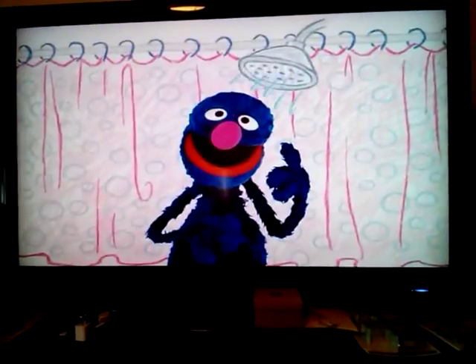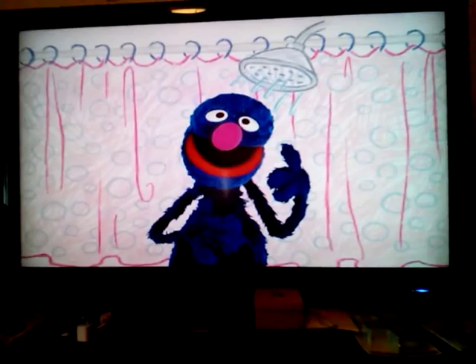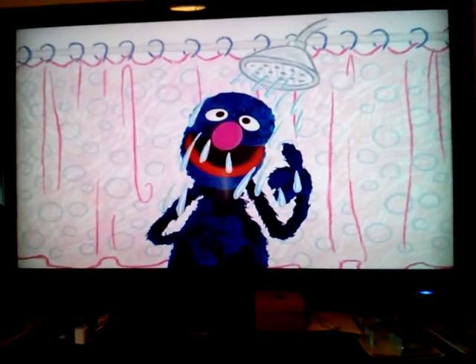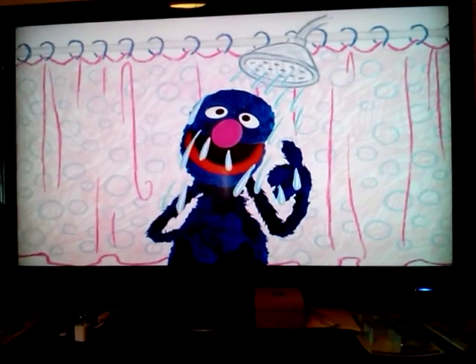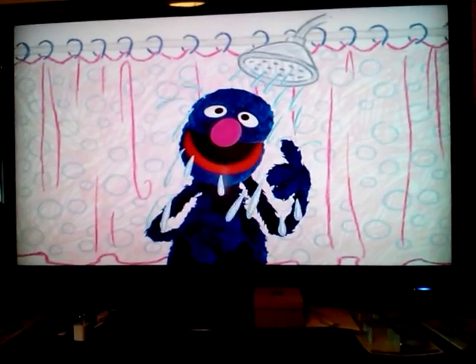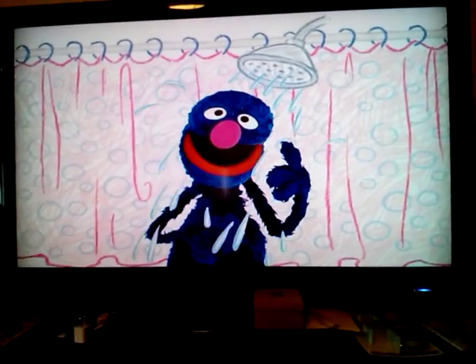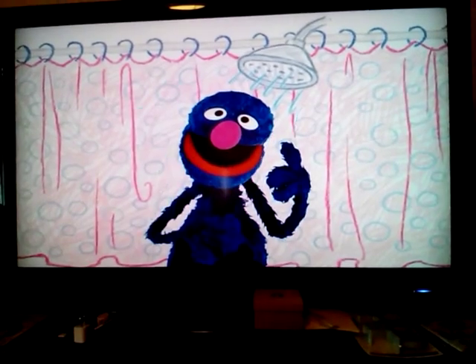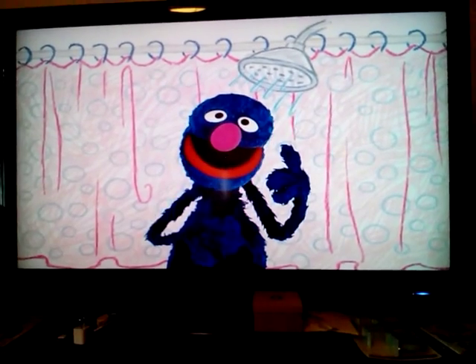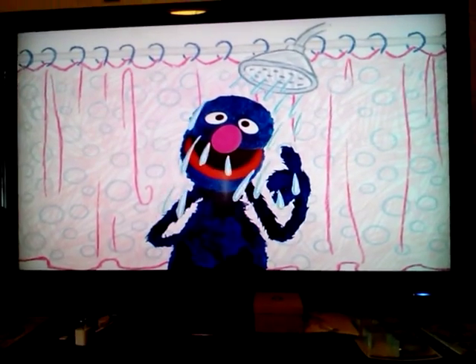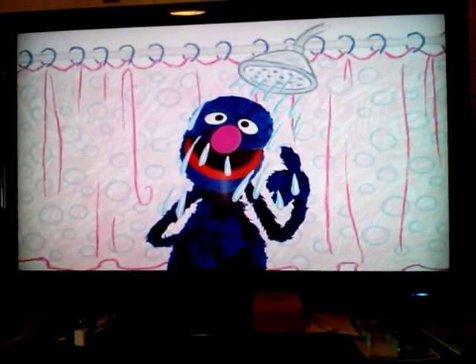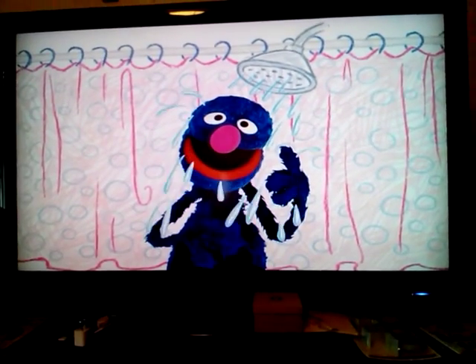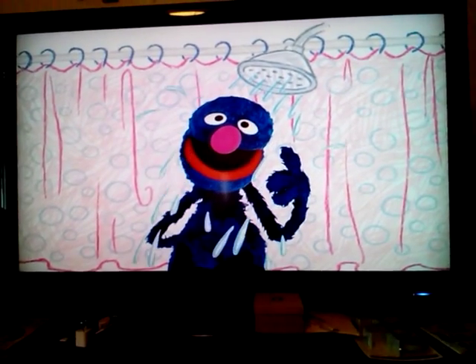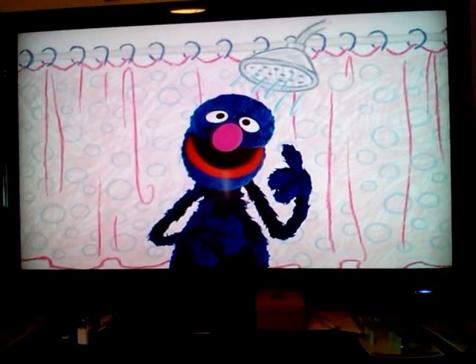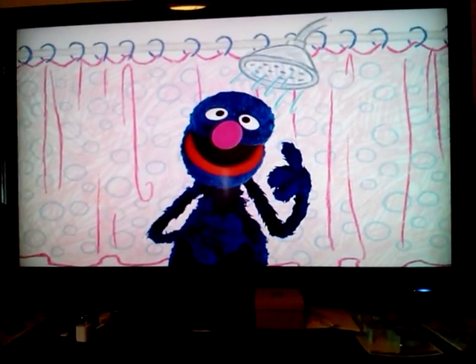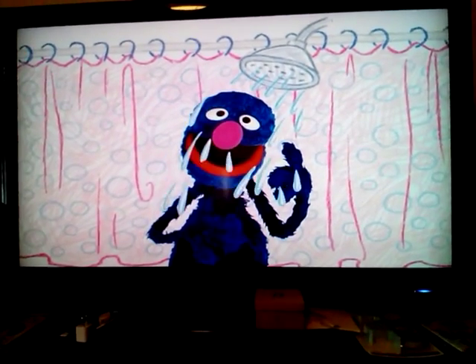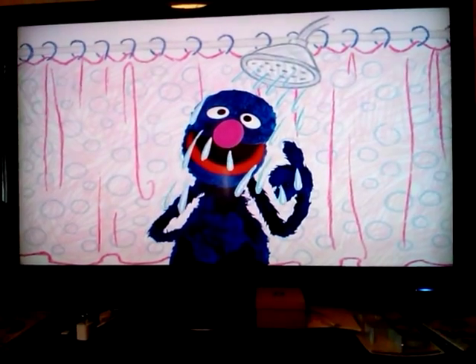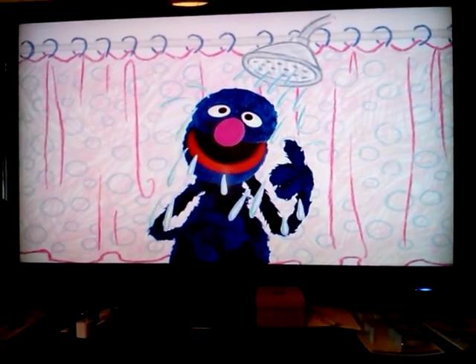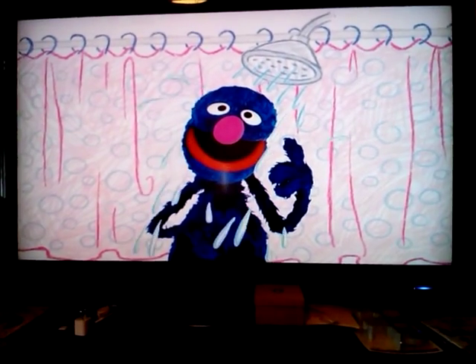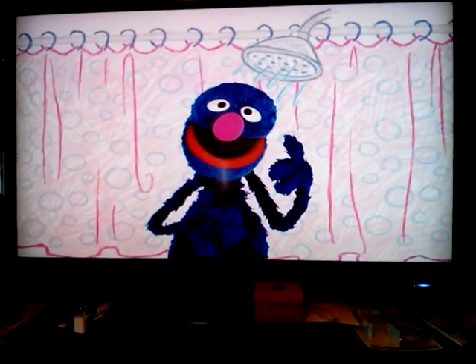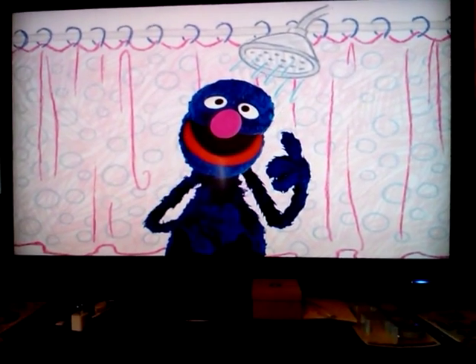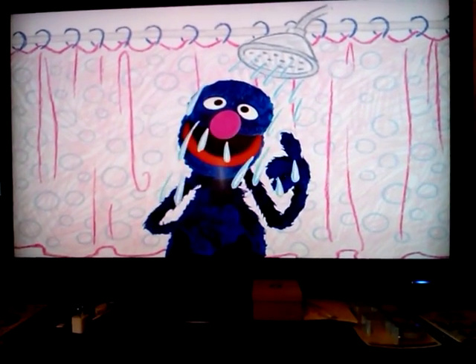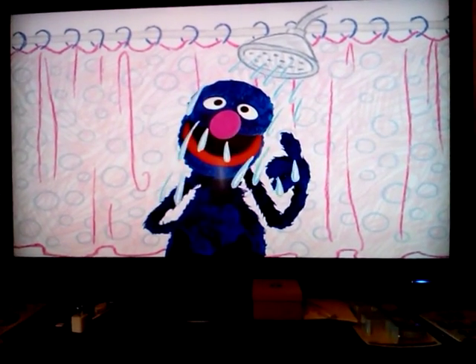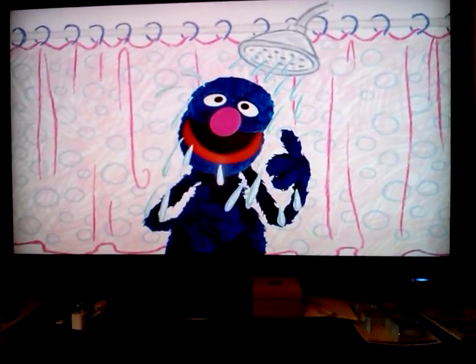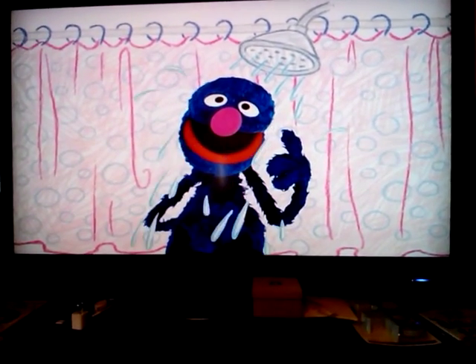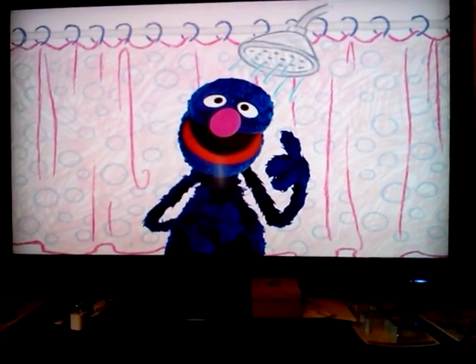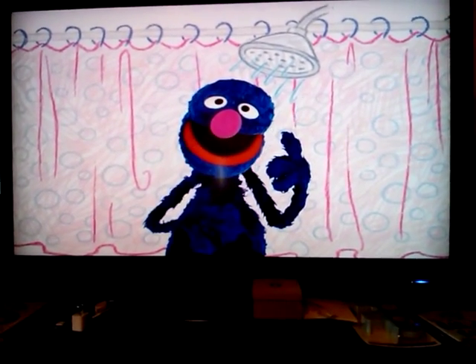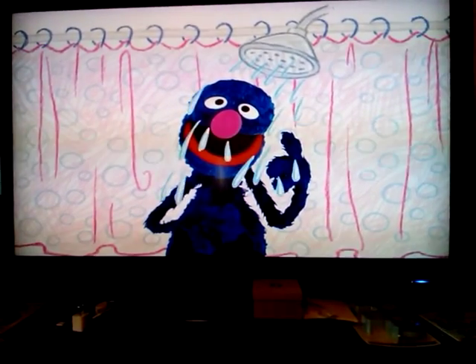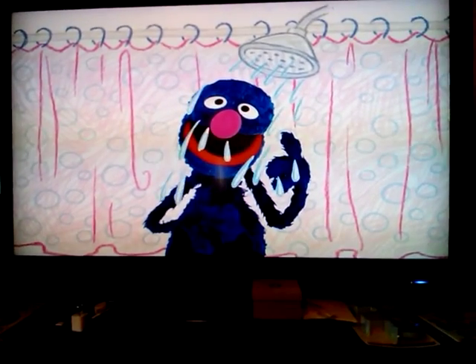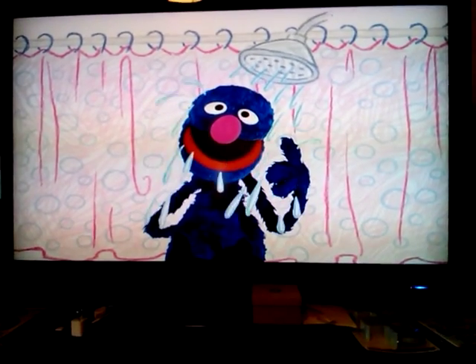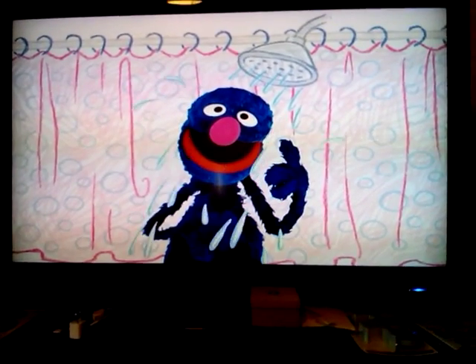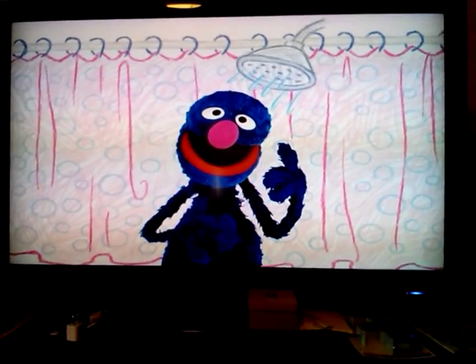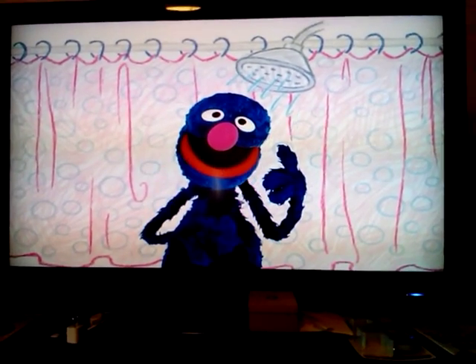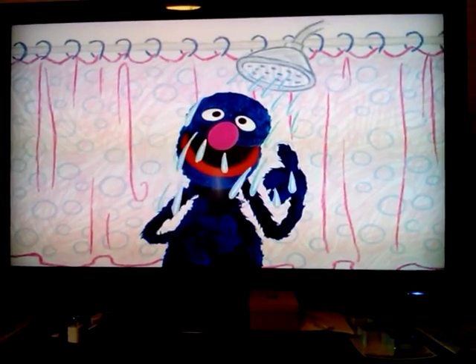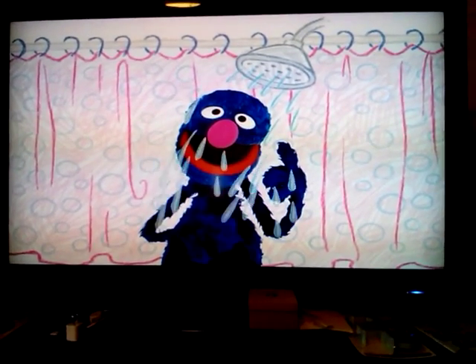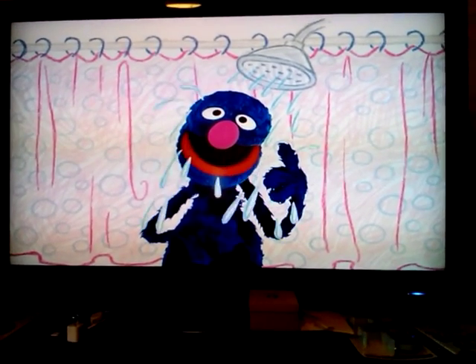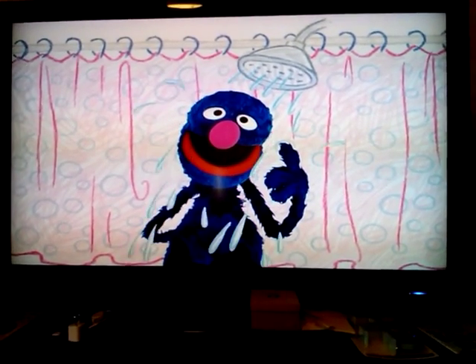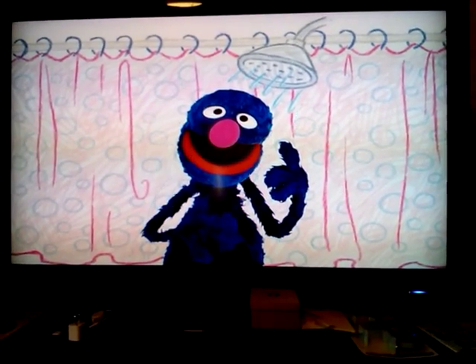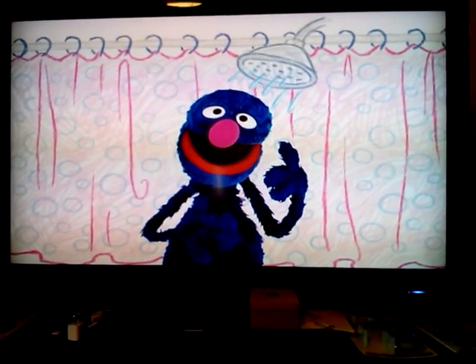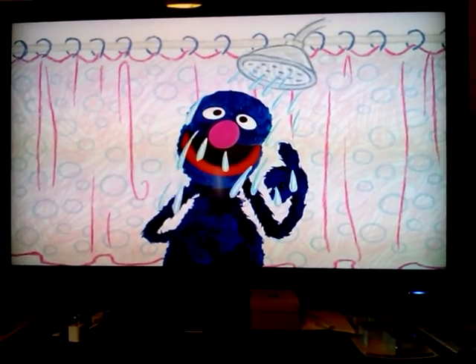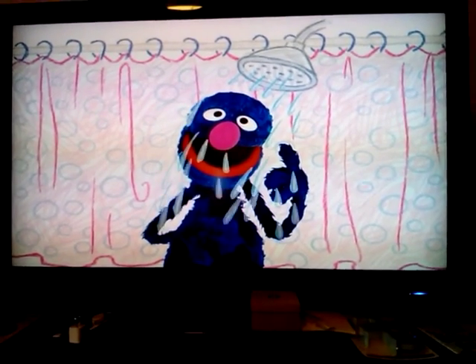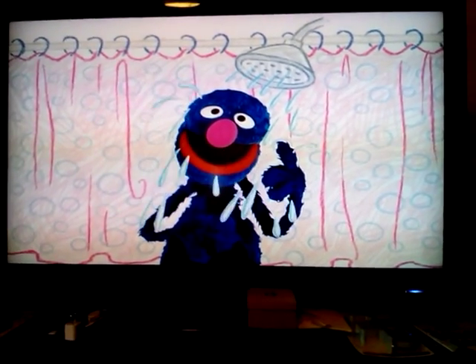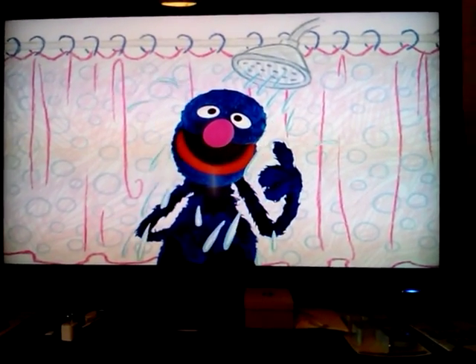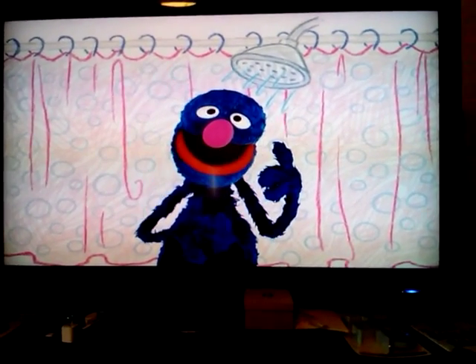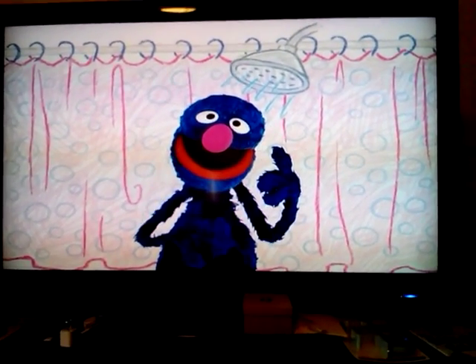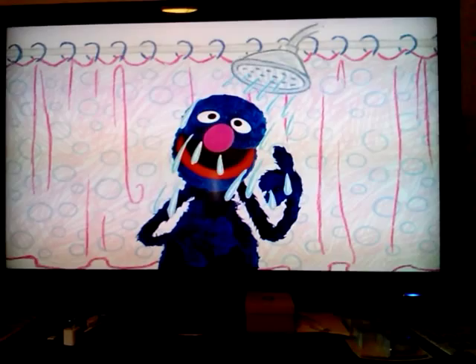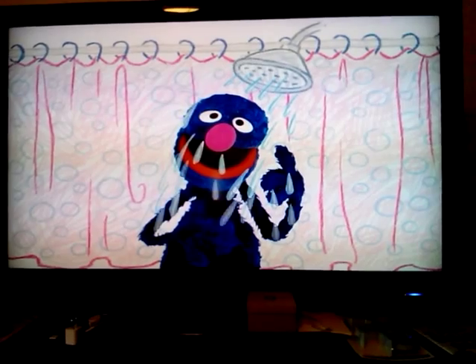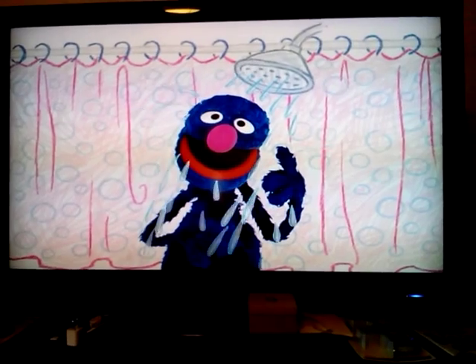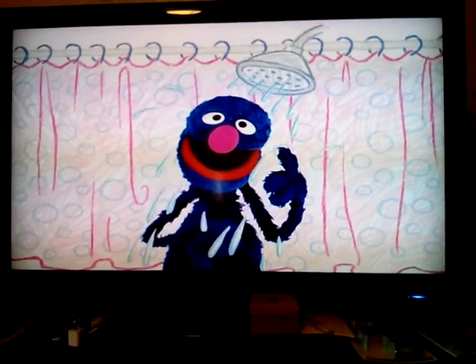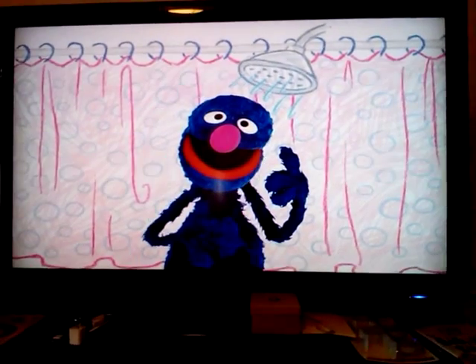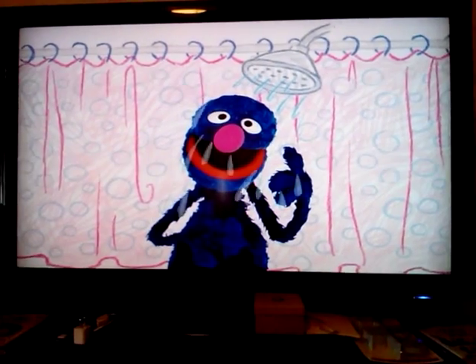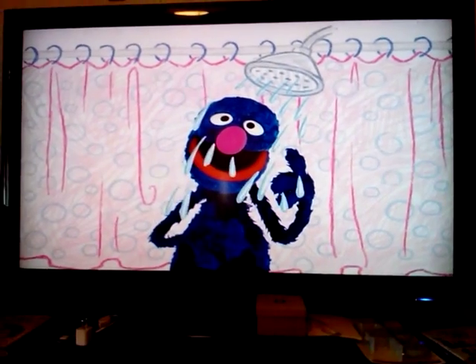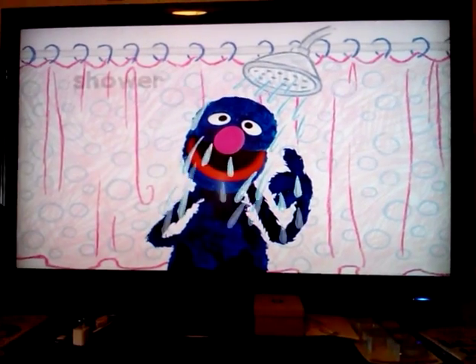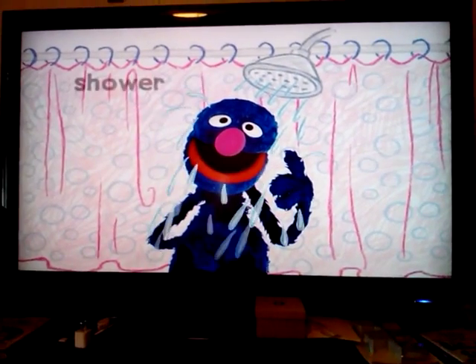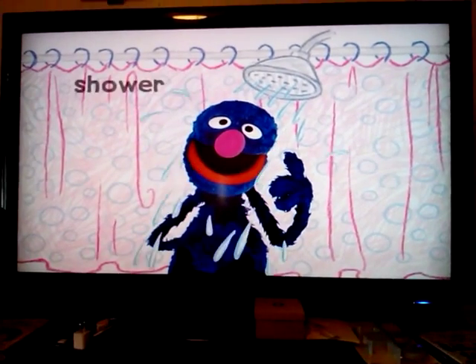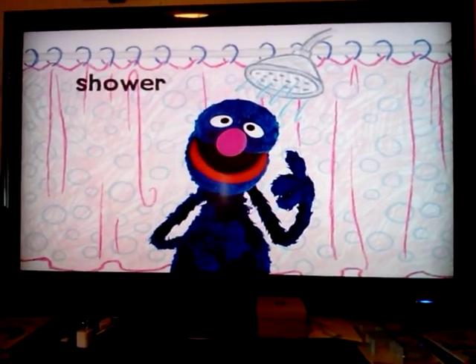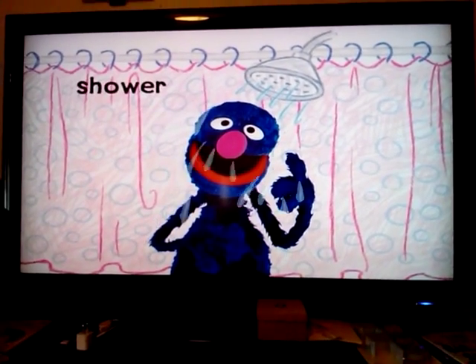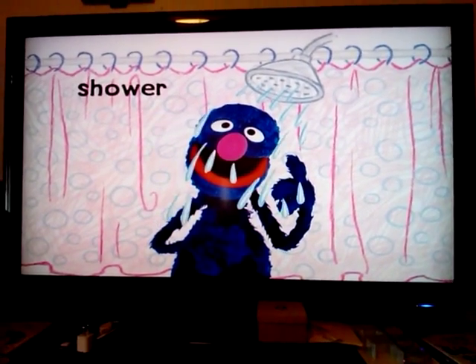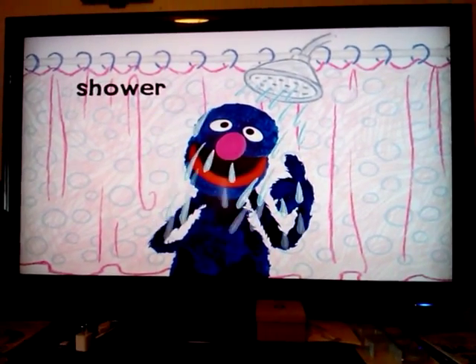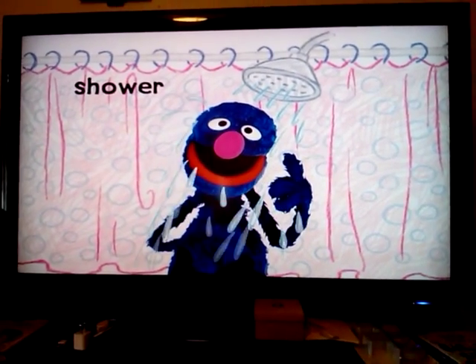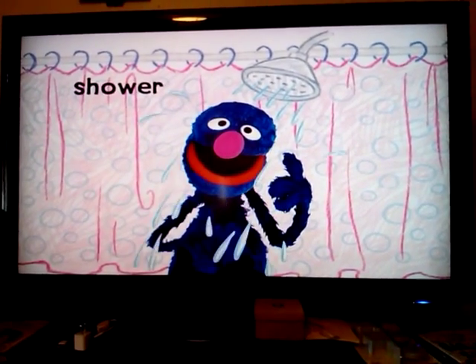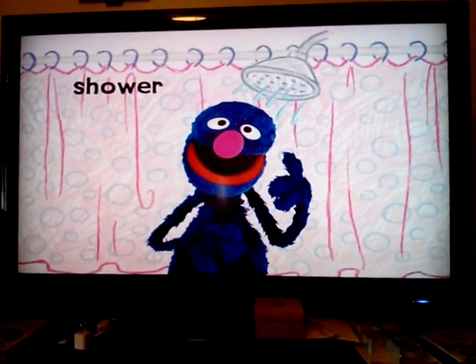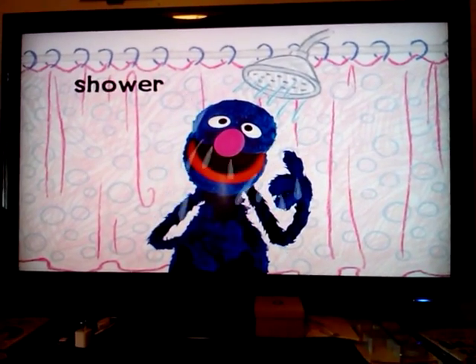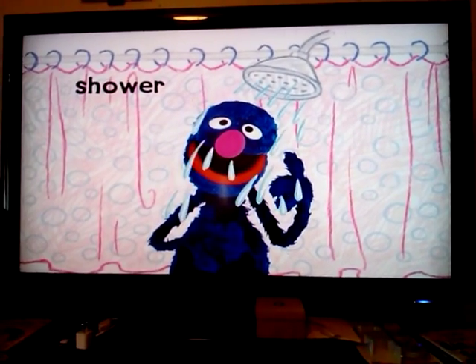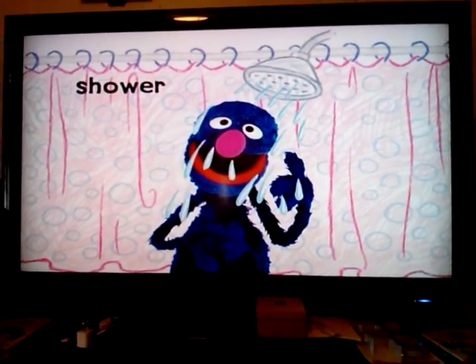What's another way to wash your body? You stand under it and water sprays on you while you soap up. It's a shower!